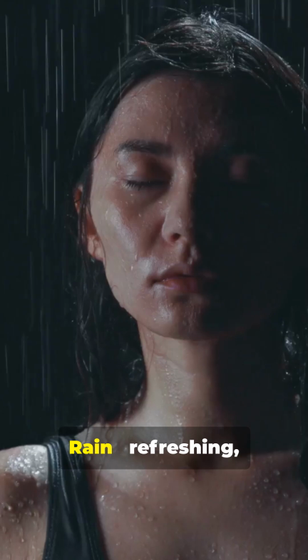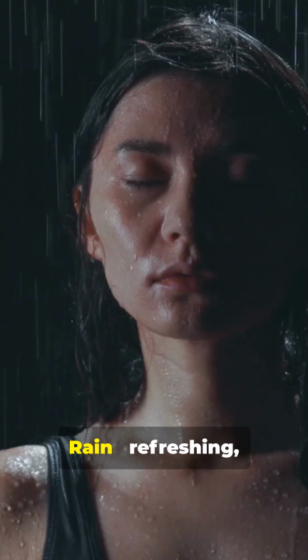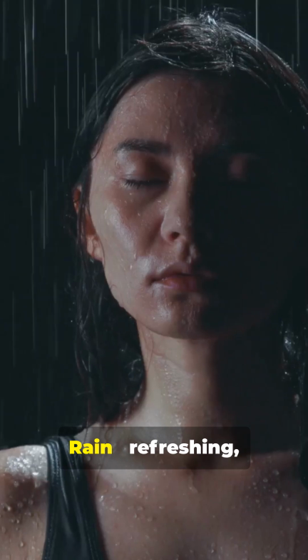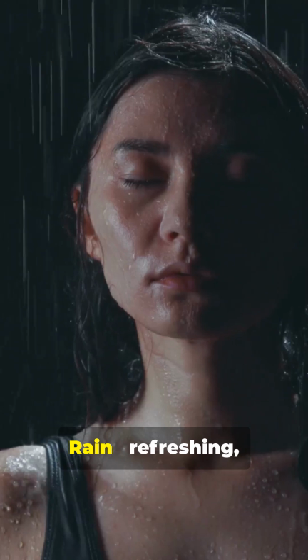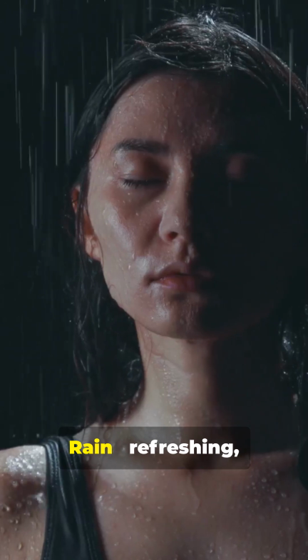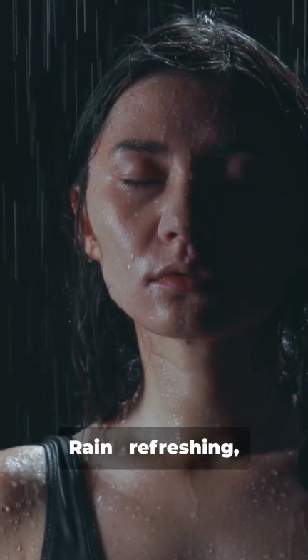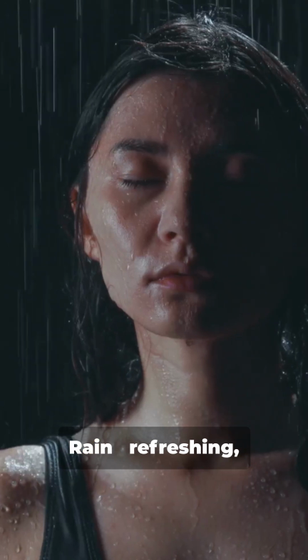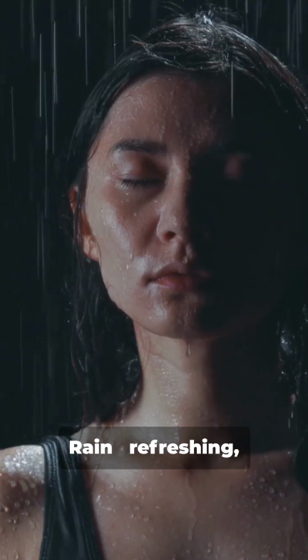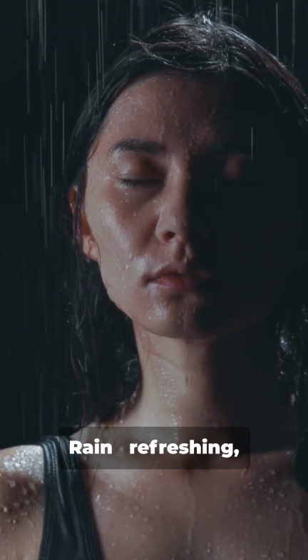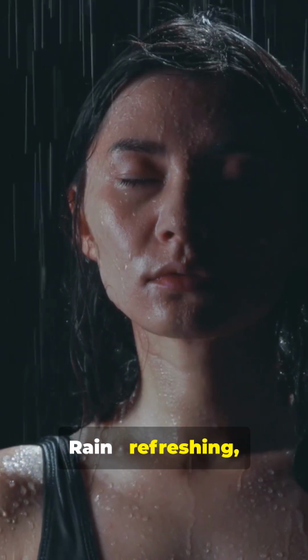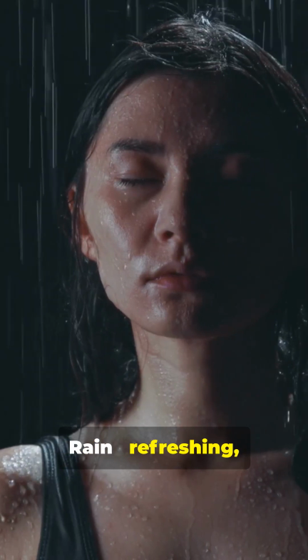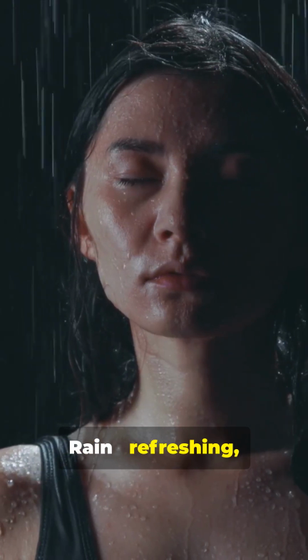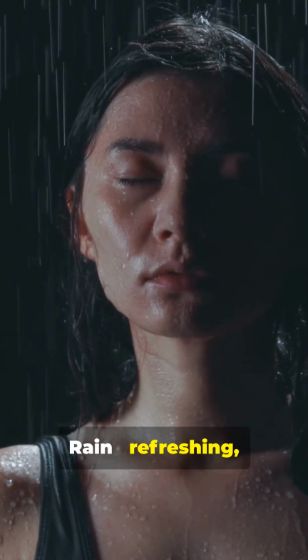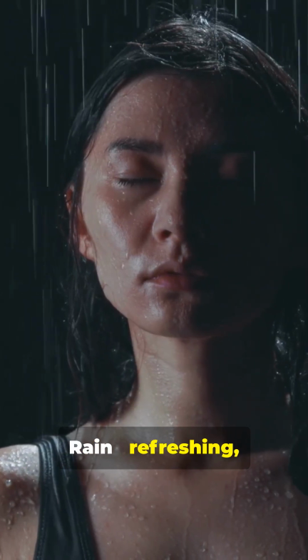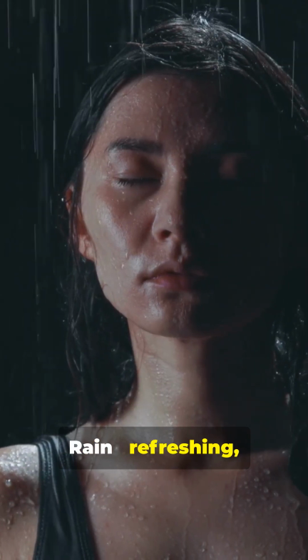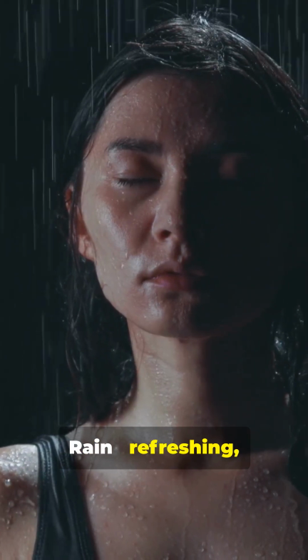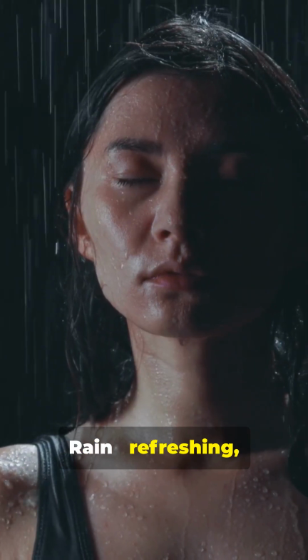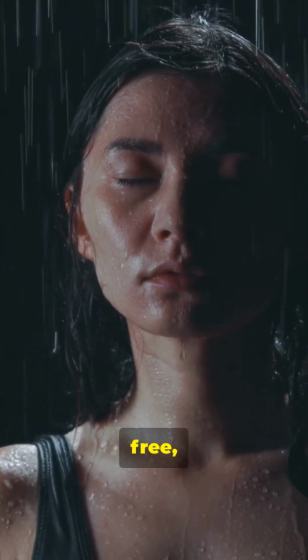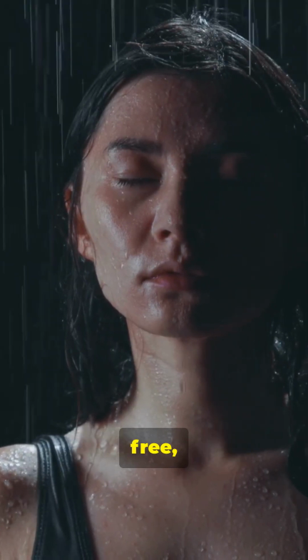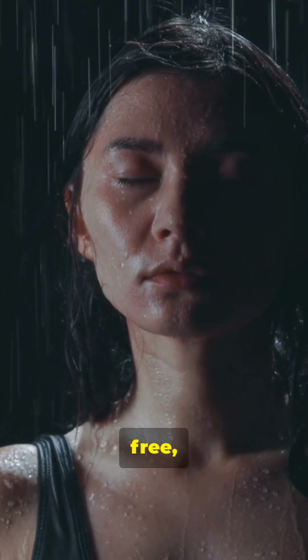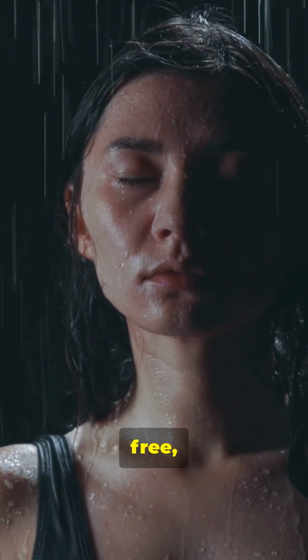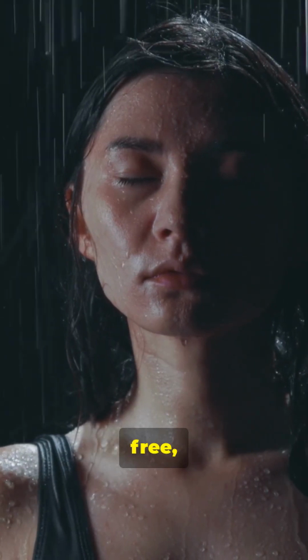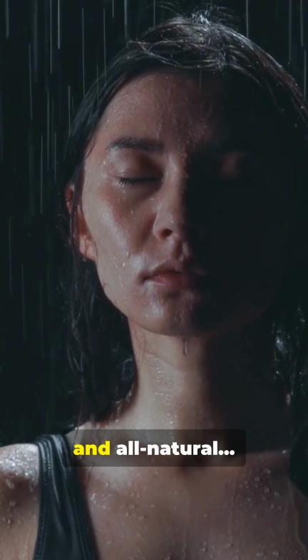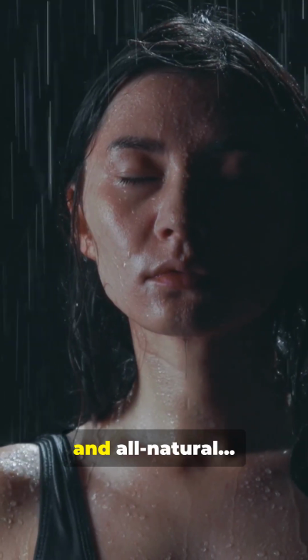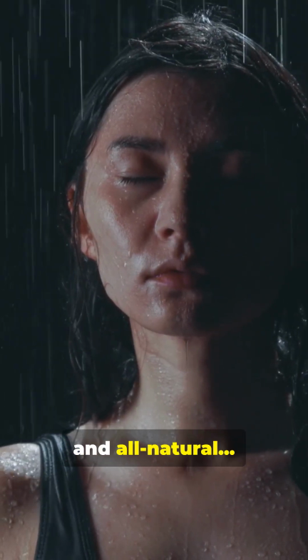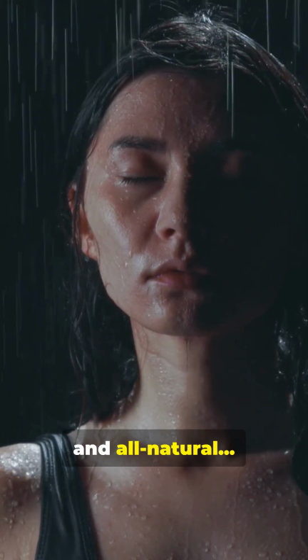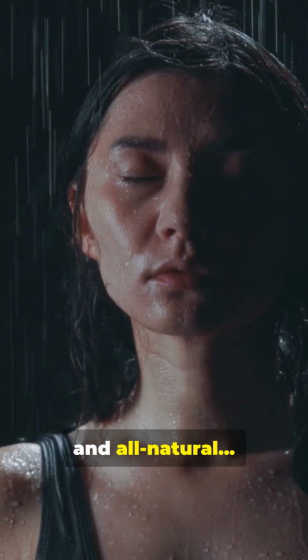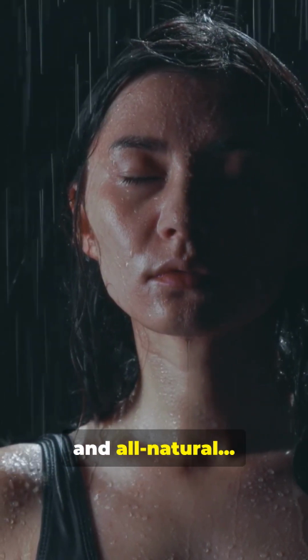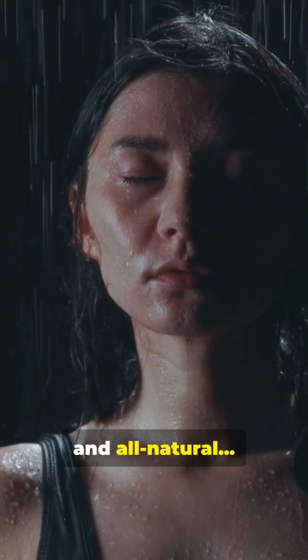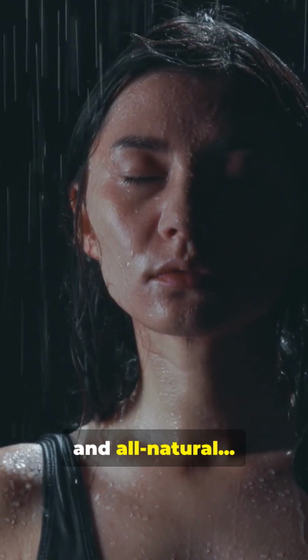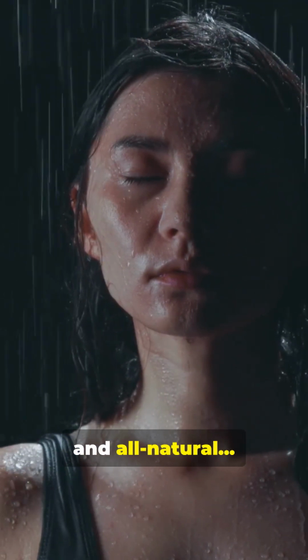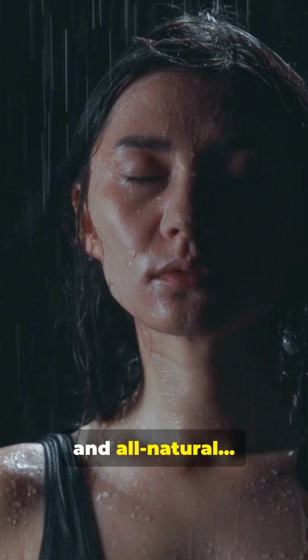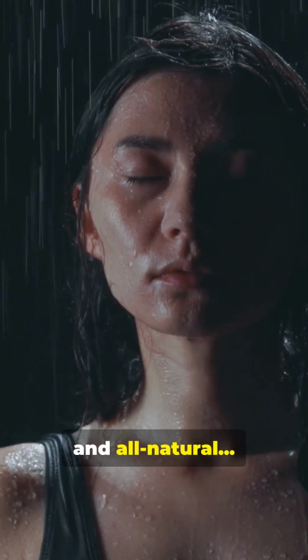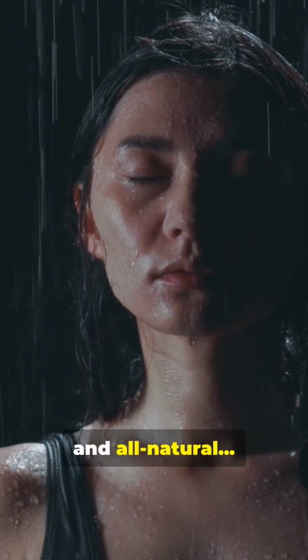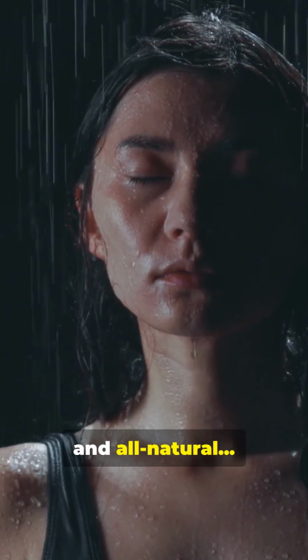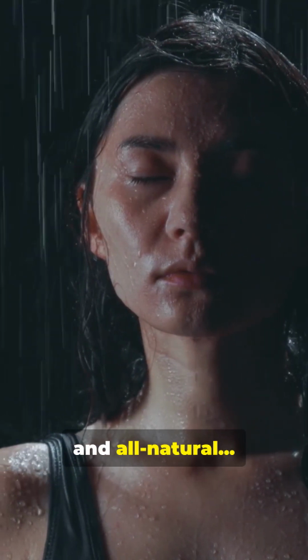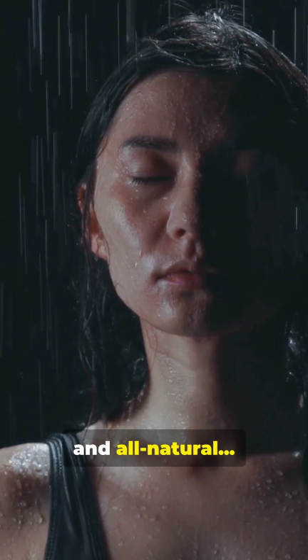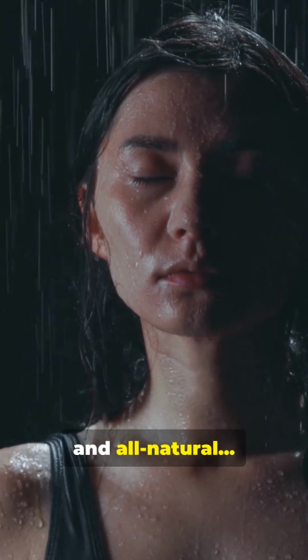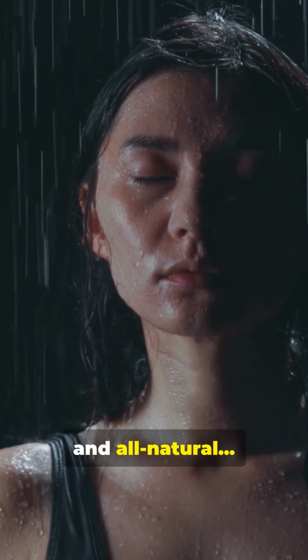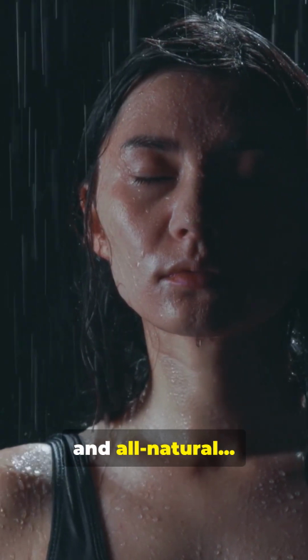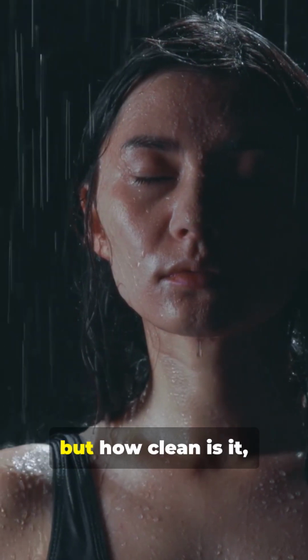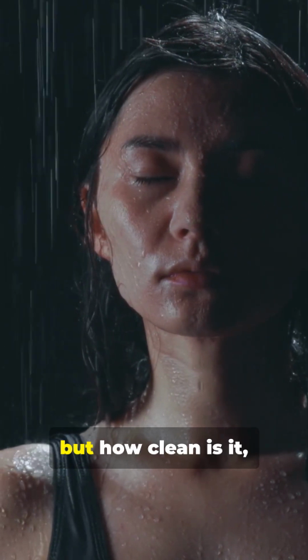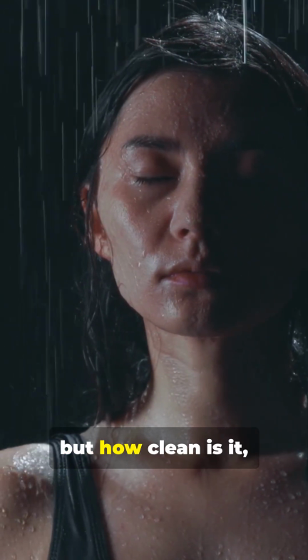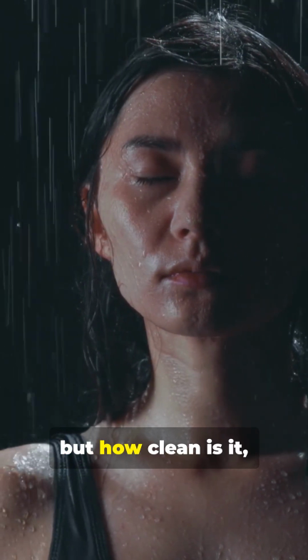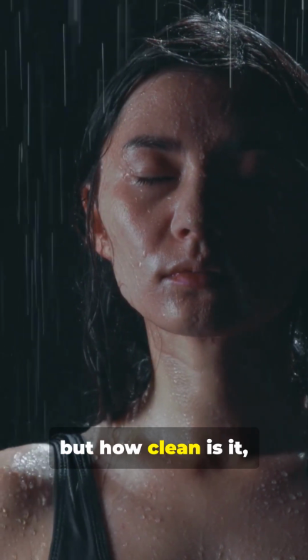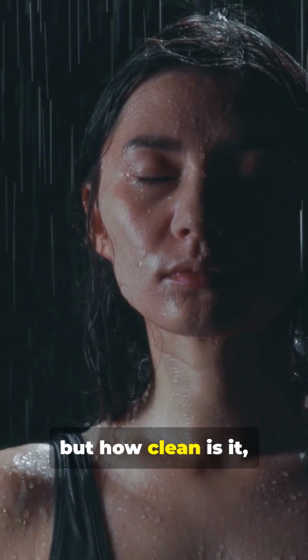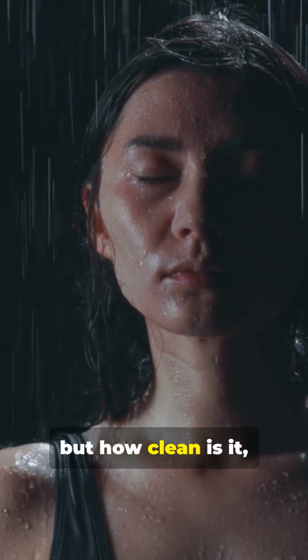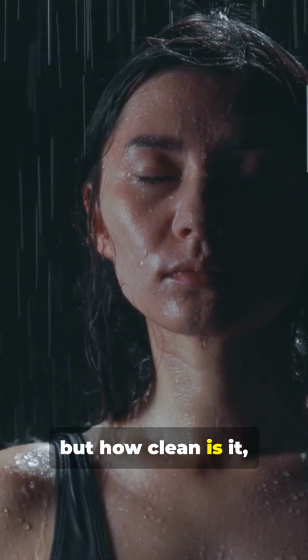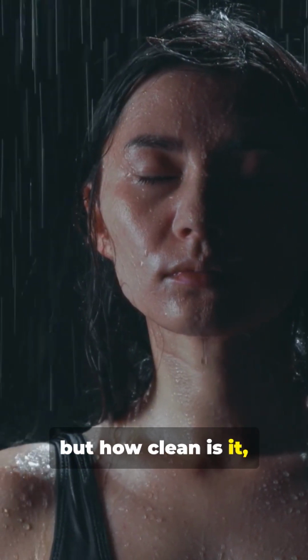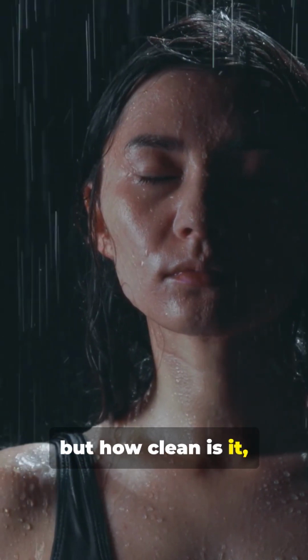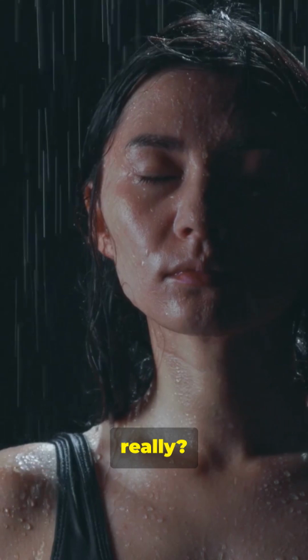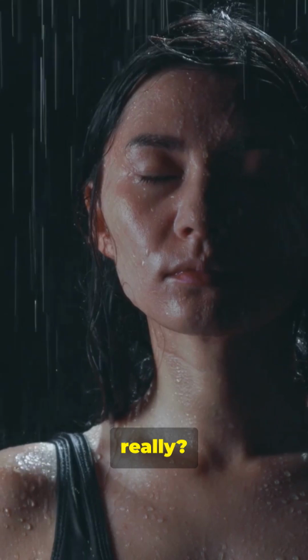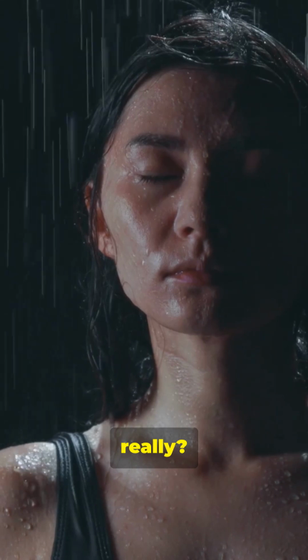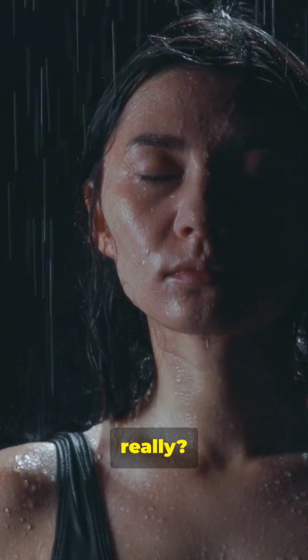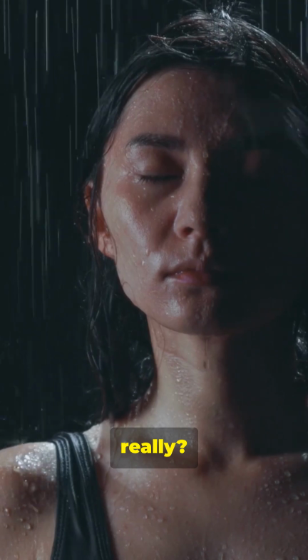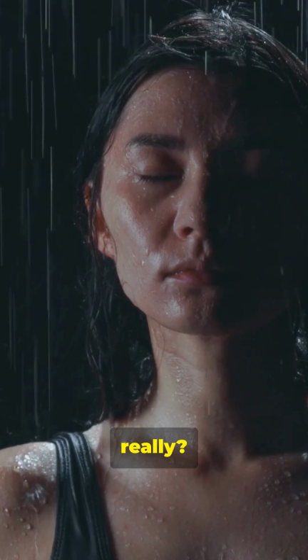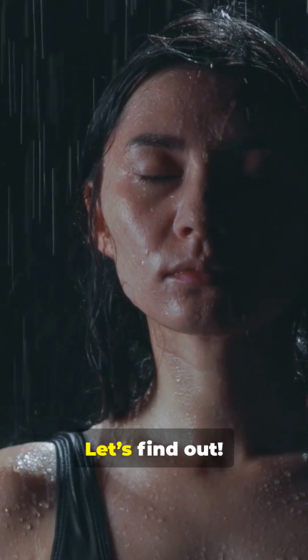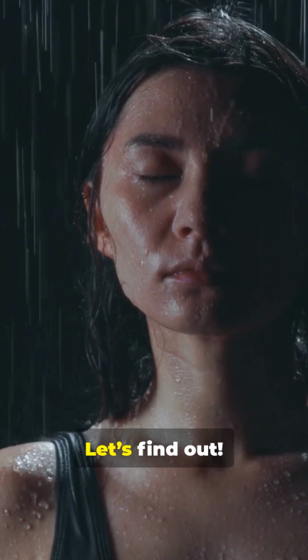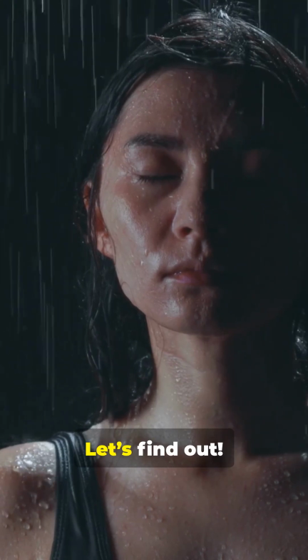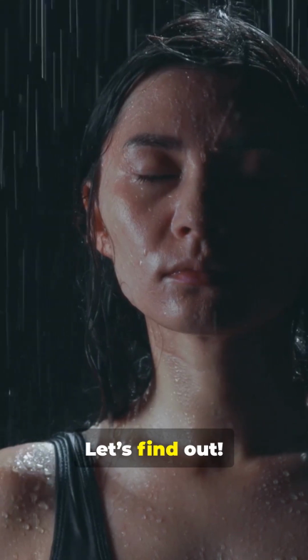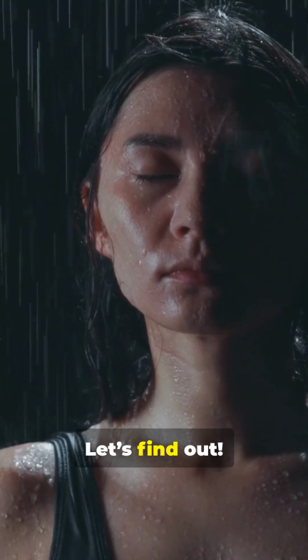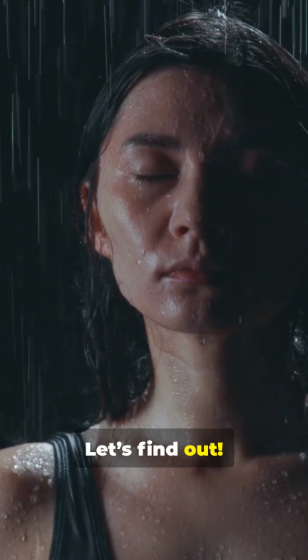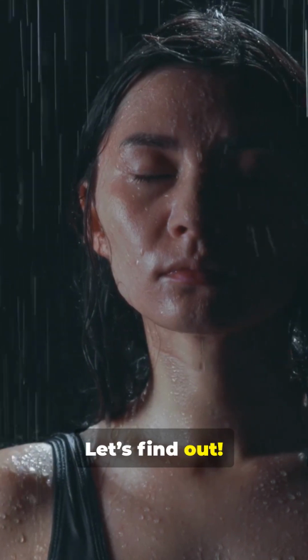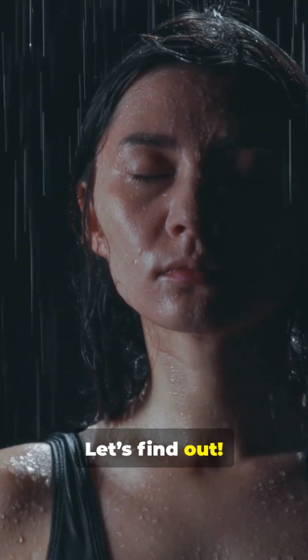Rain. Refreshing, free, and all-natural. But how clean is it, really? Let's find out.